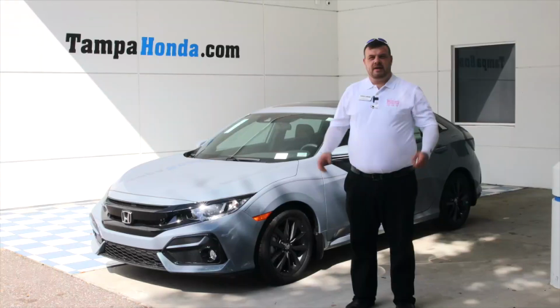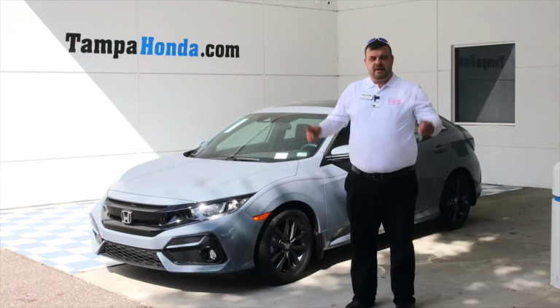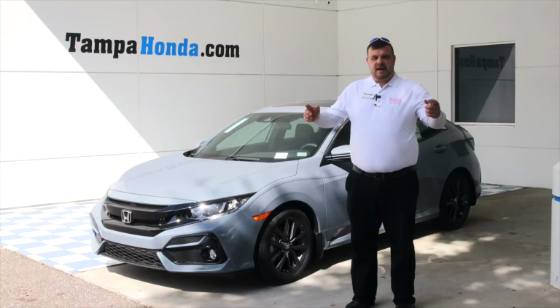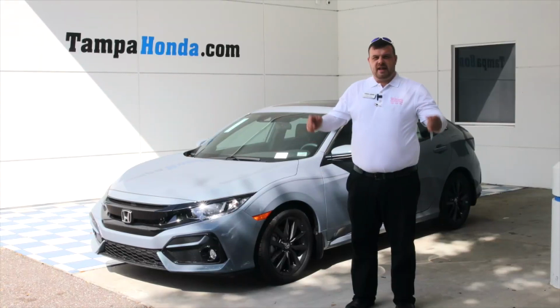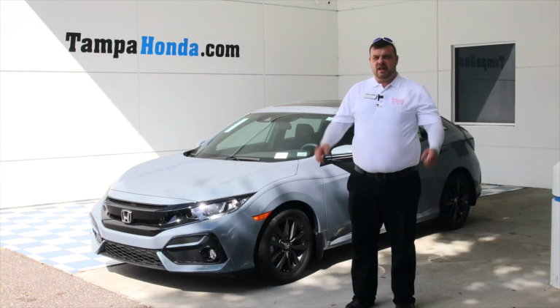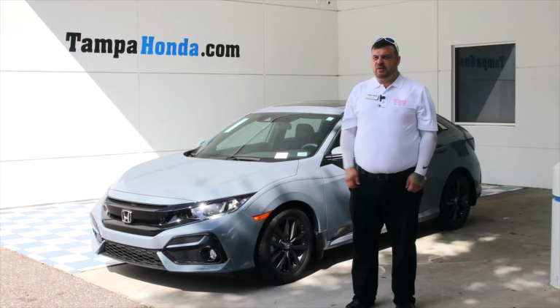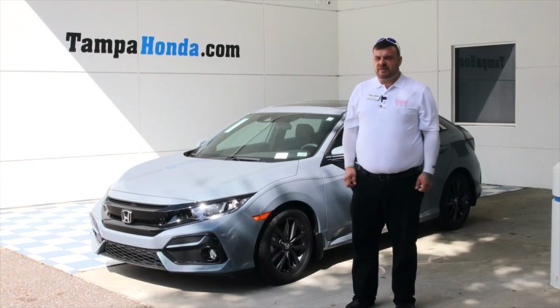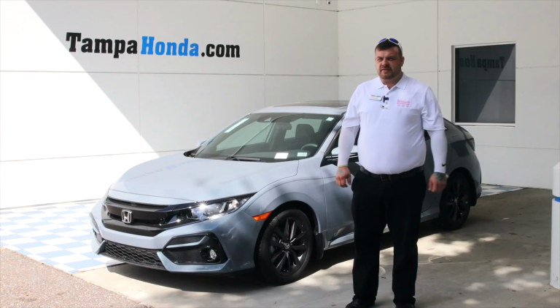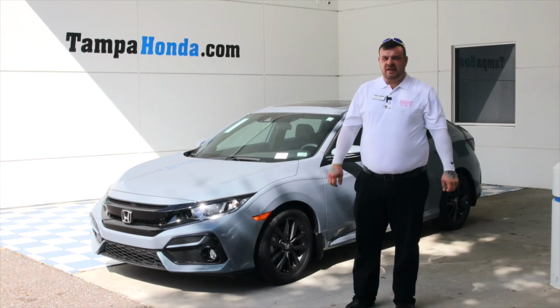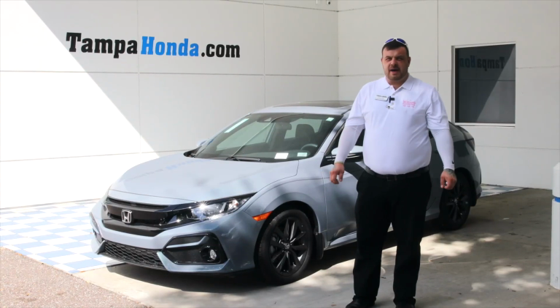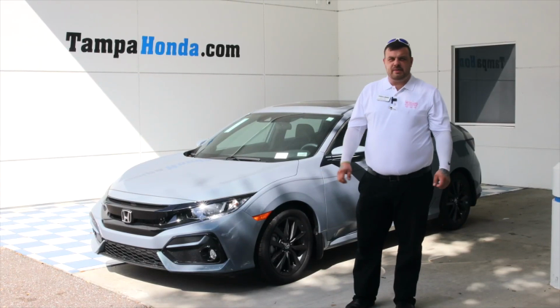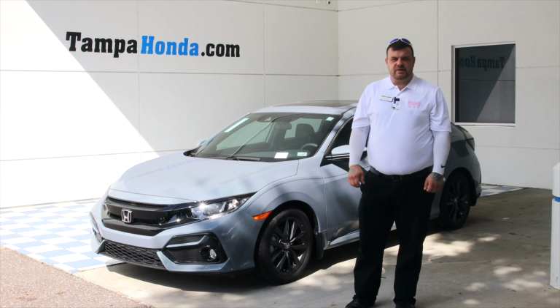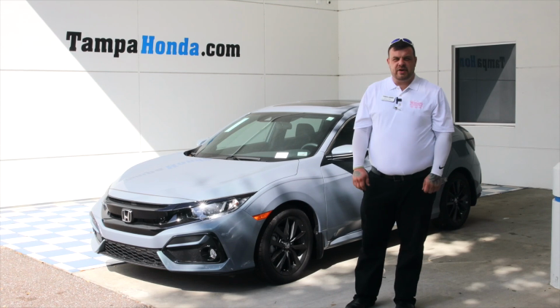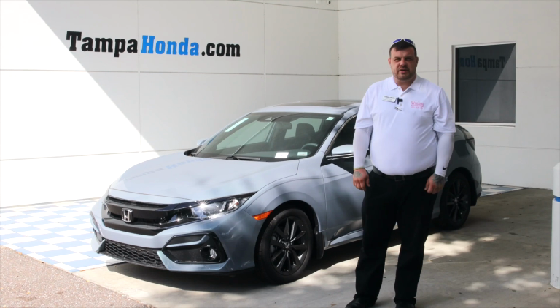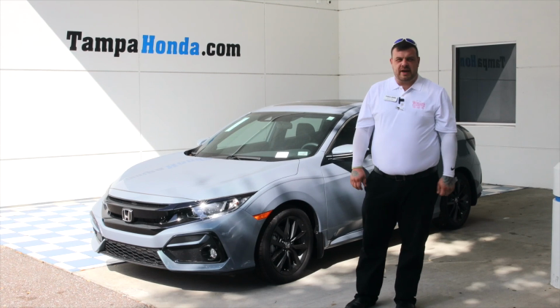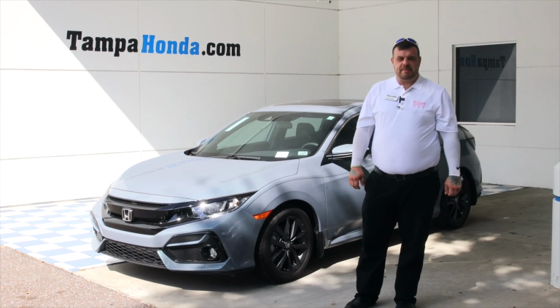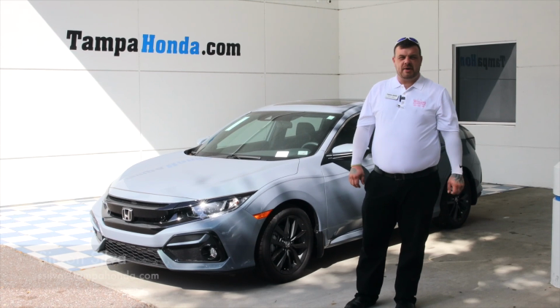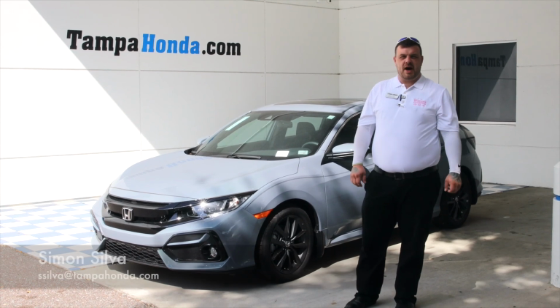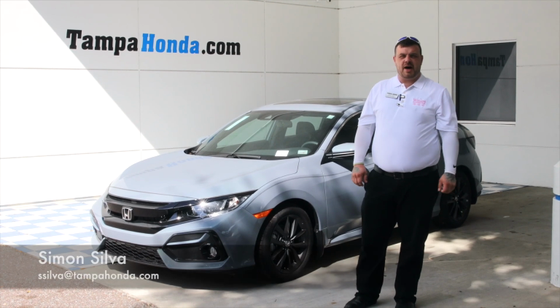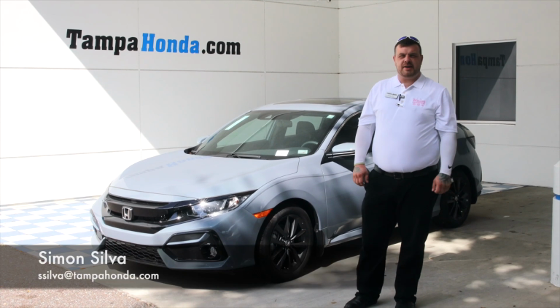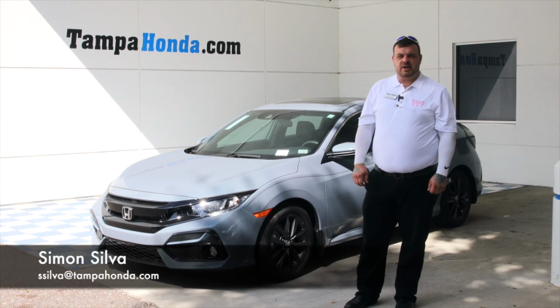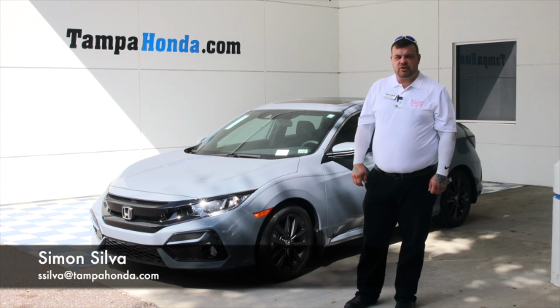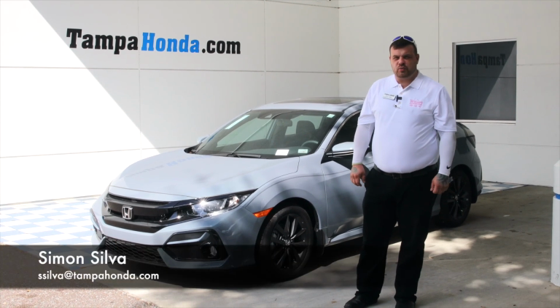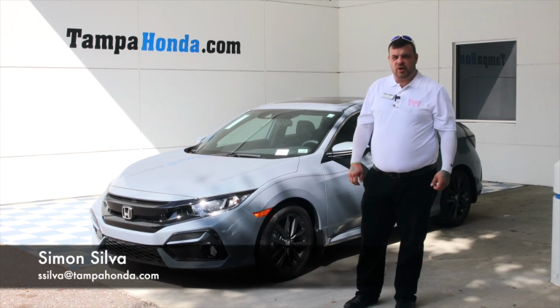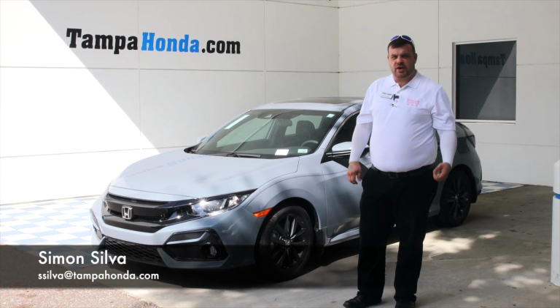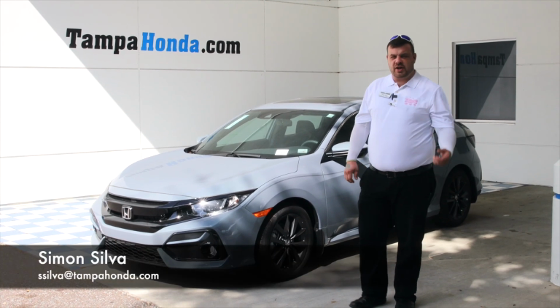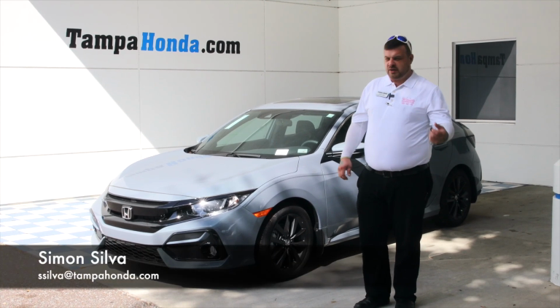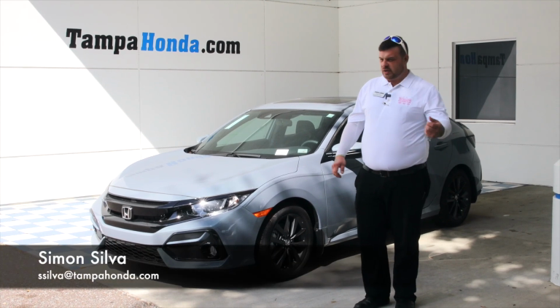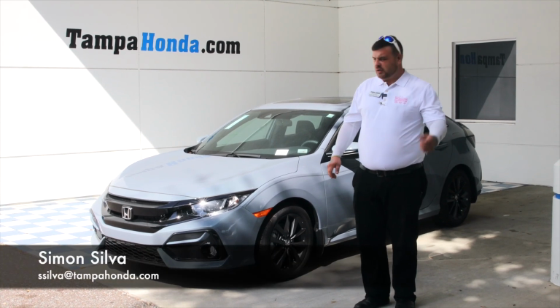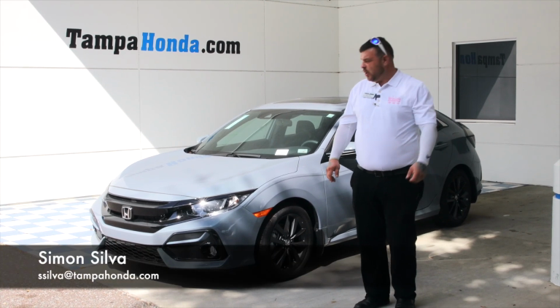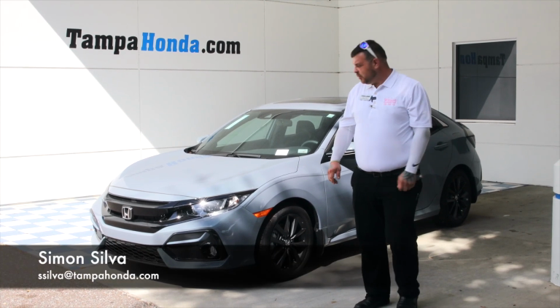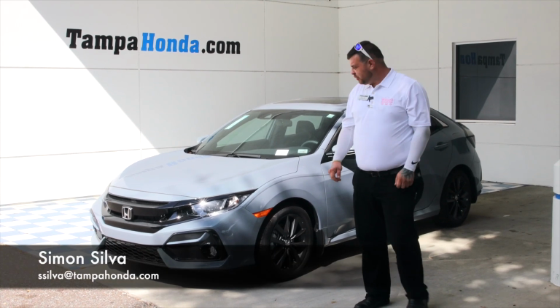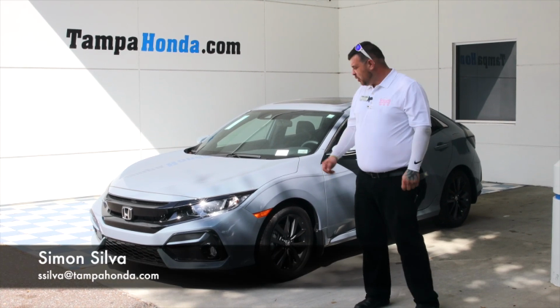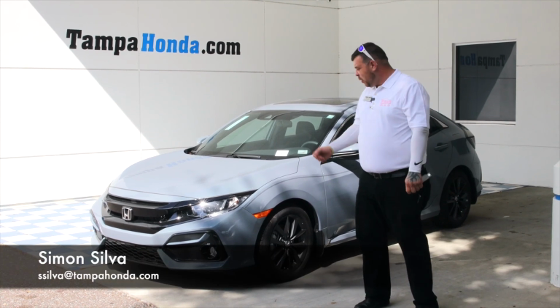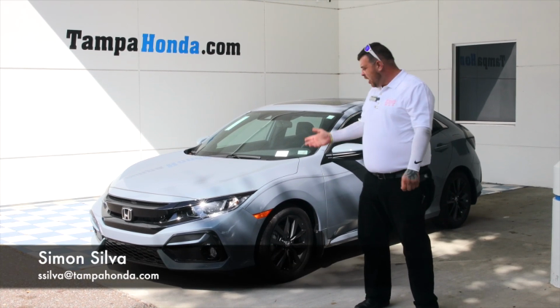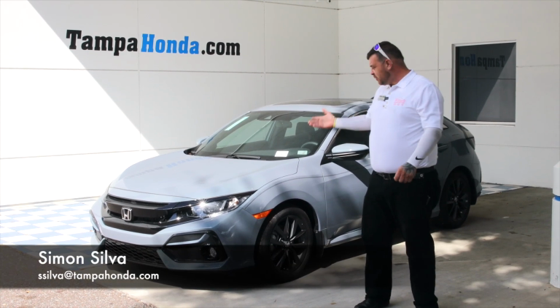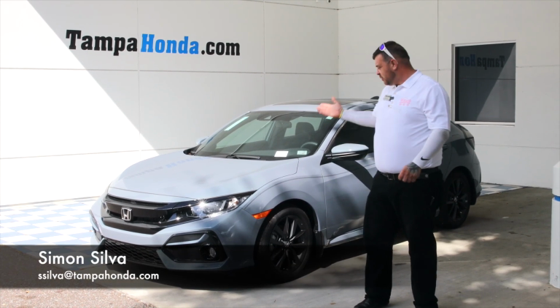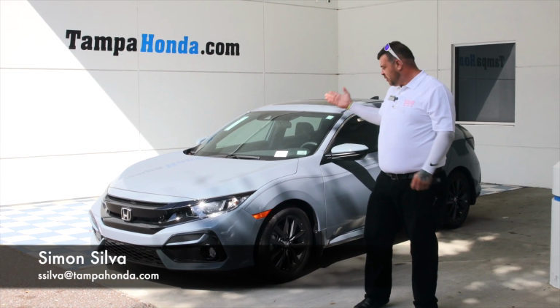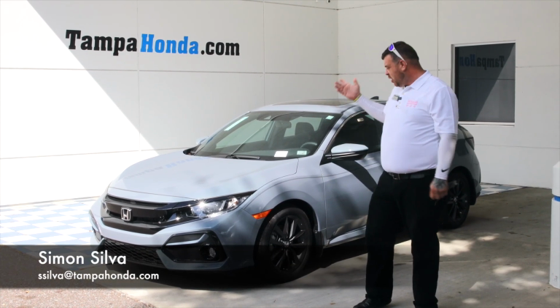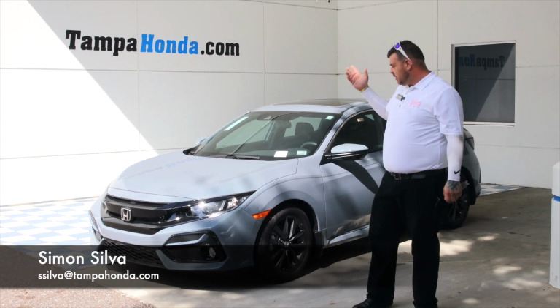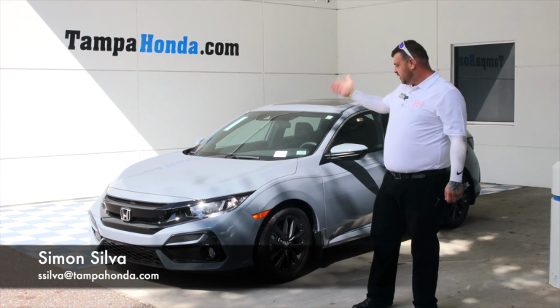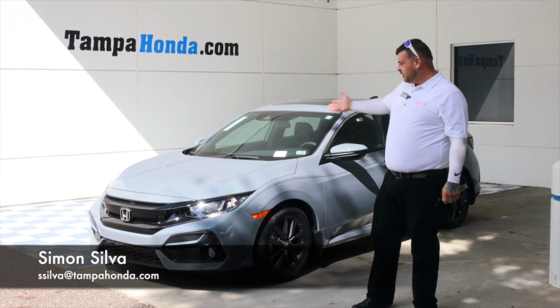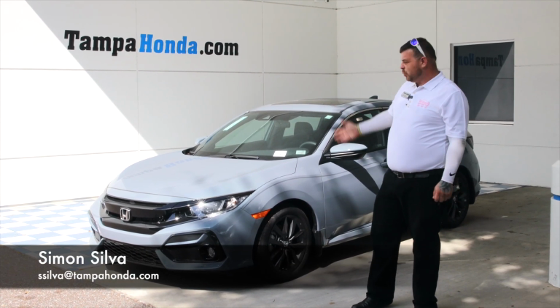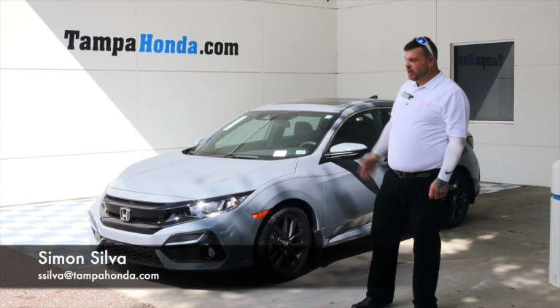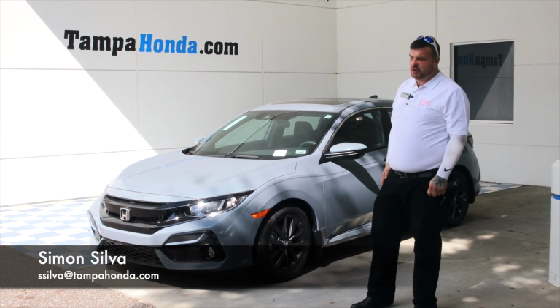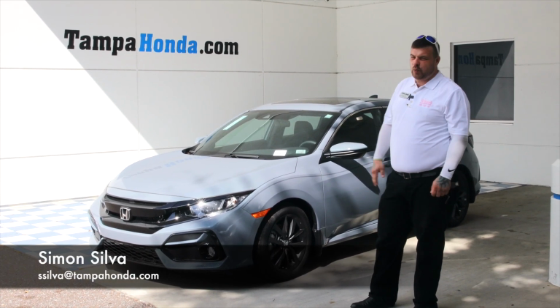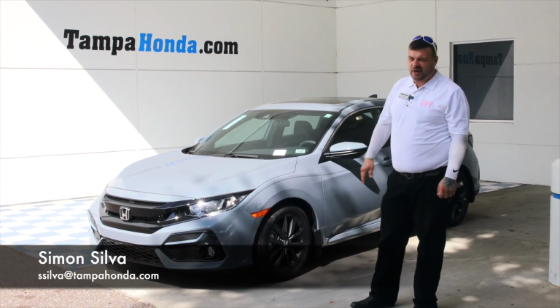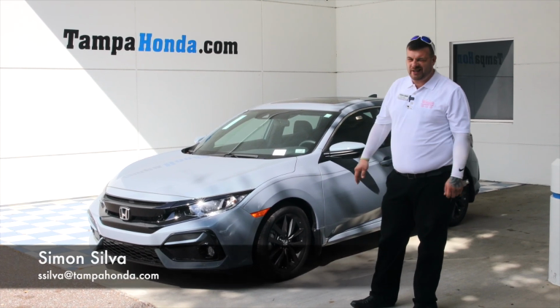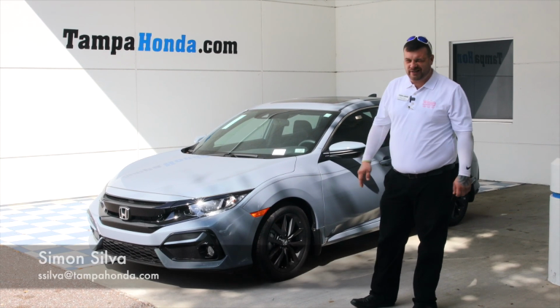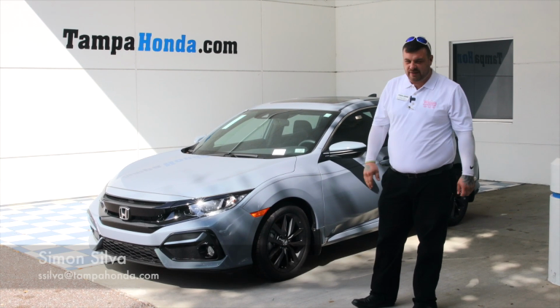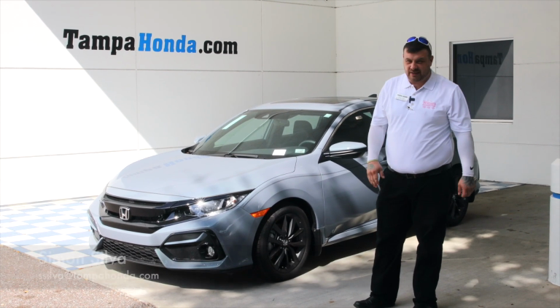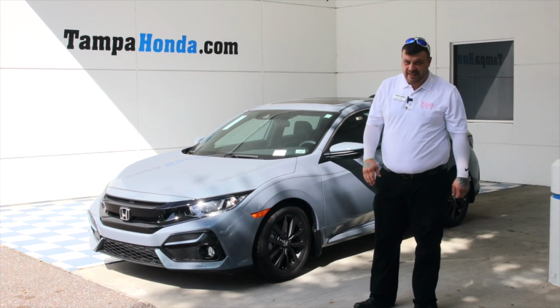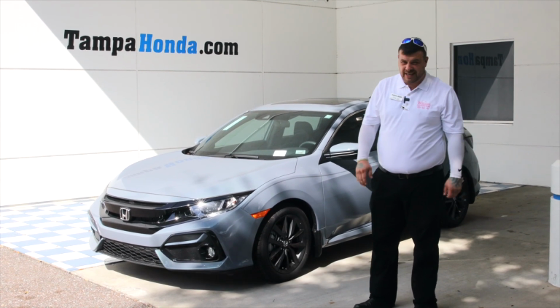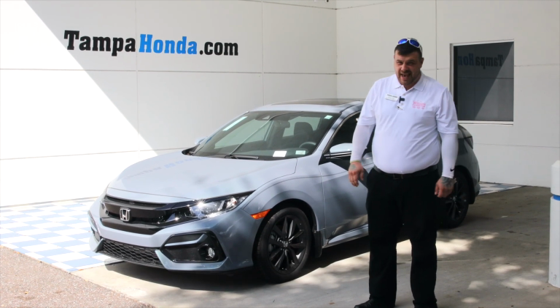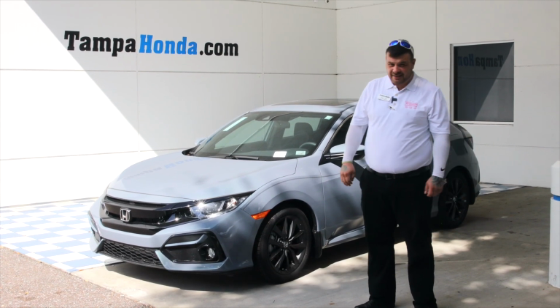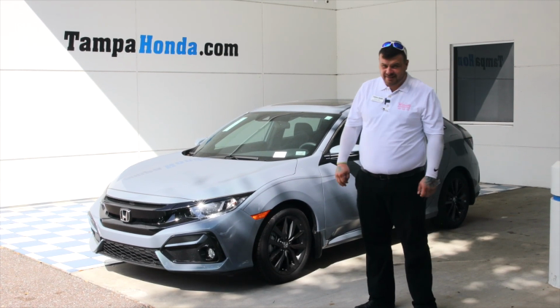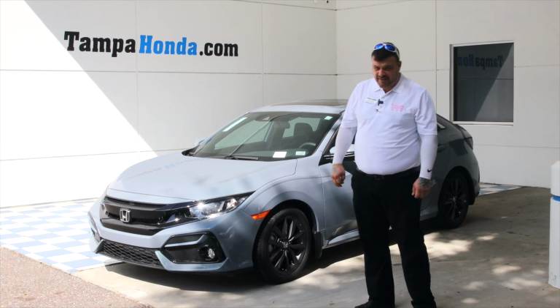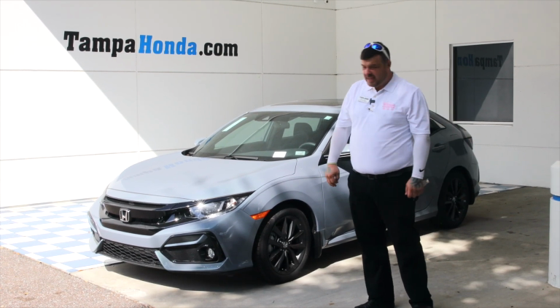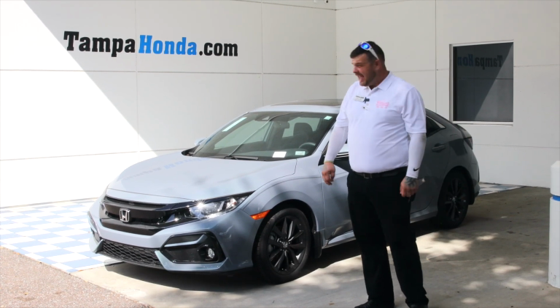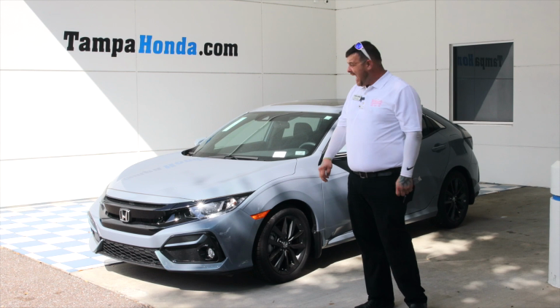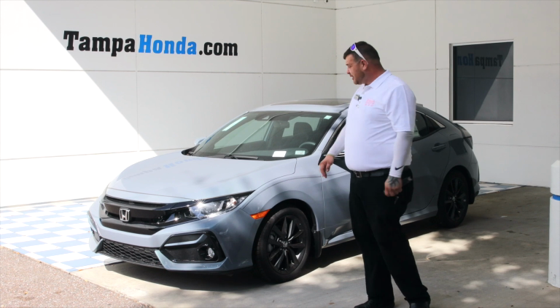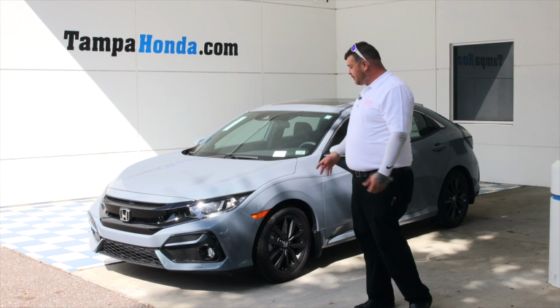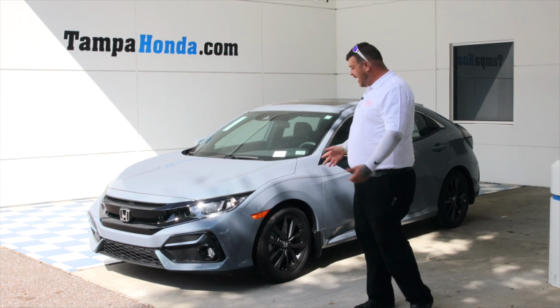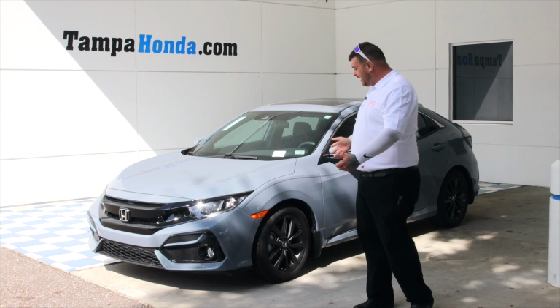Hello, this is Simon over here at Tampa Honda. I just want to go through a walkthrough on the 2020 Civic EX hatchback.